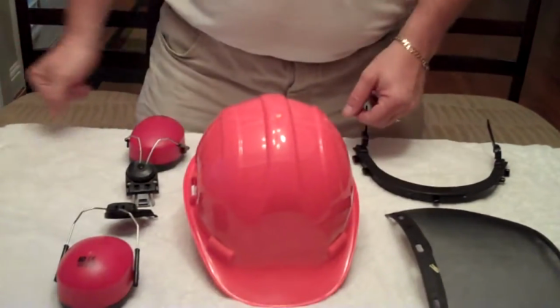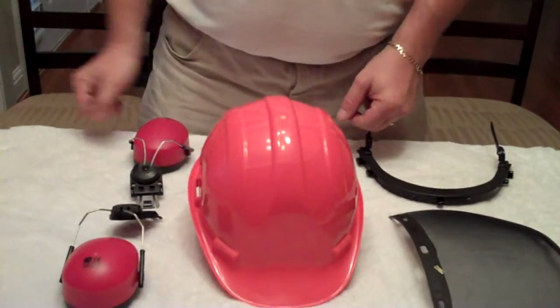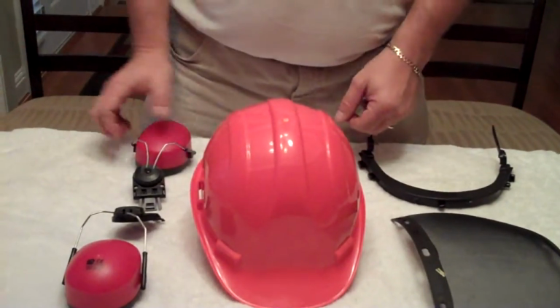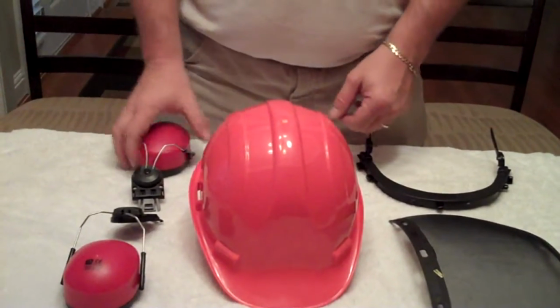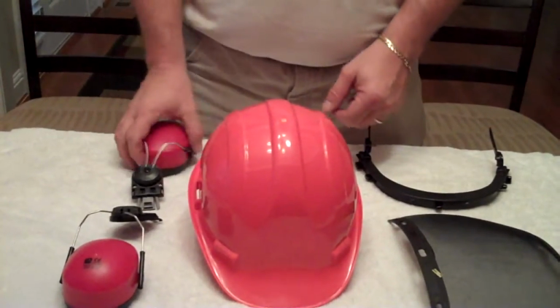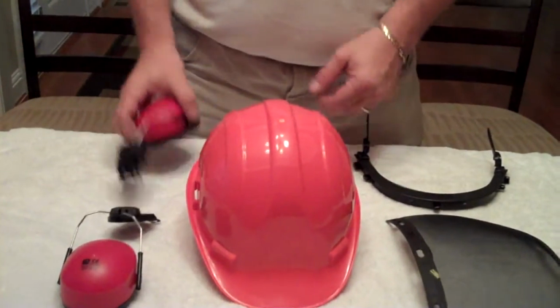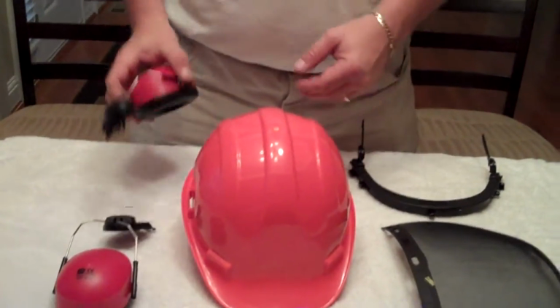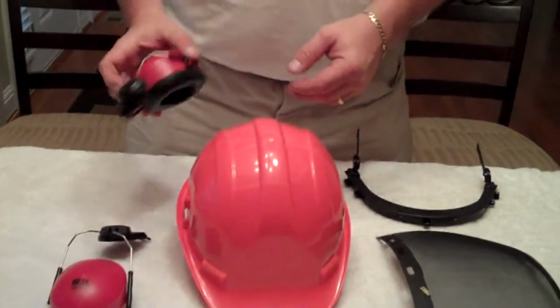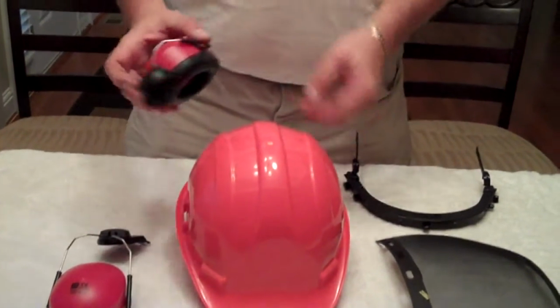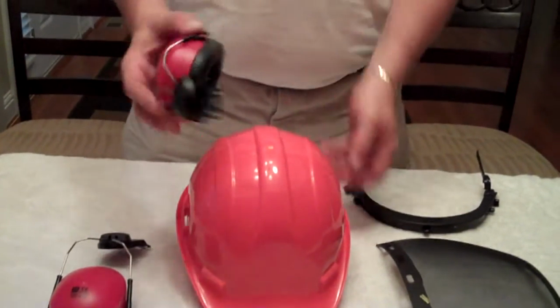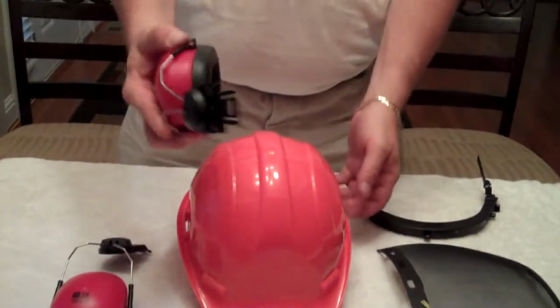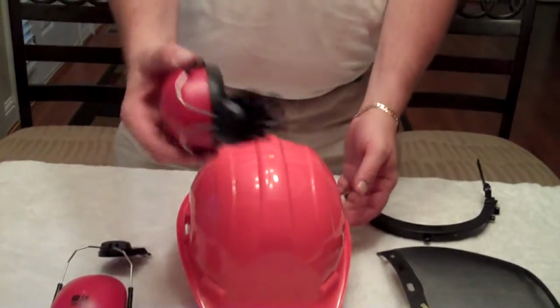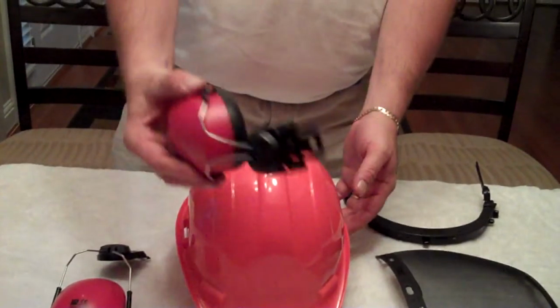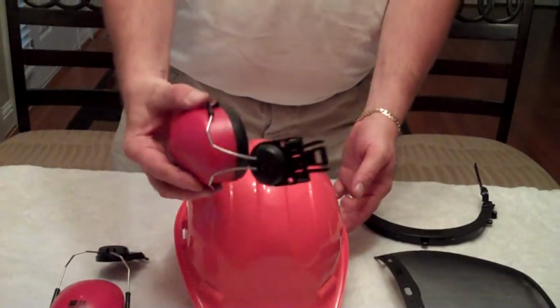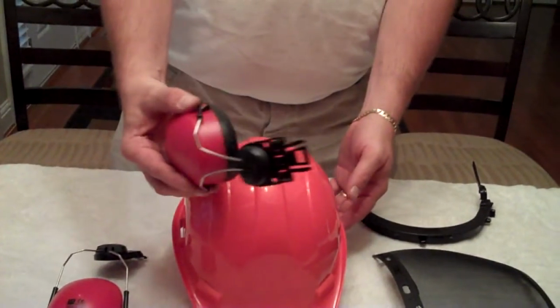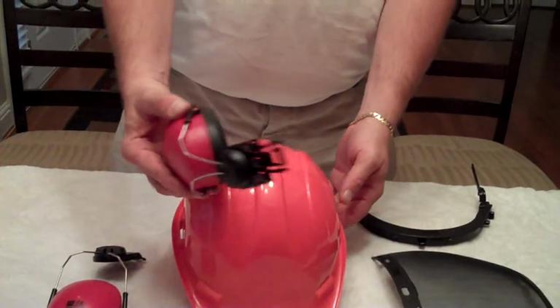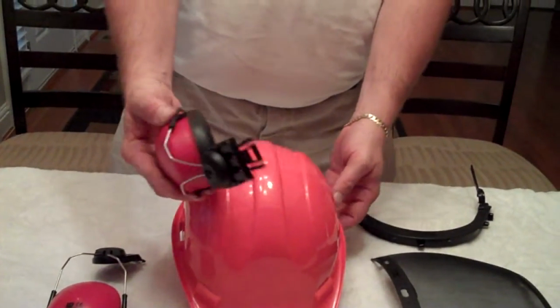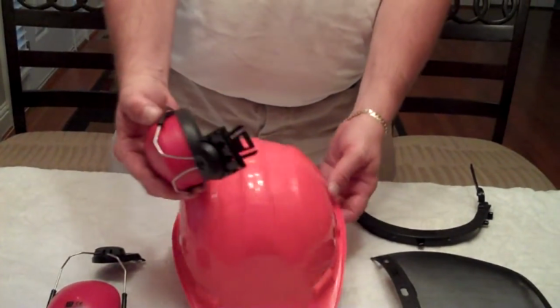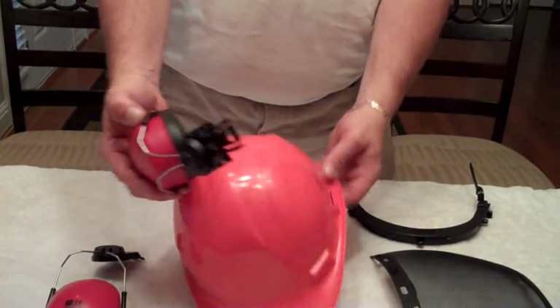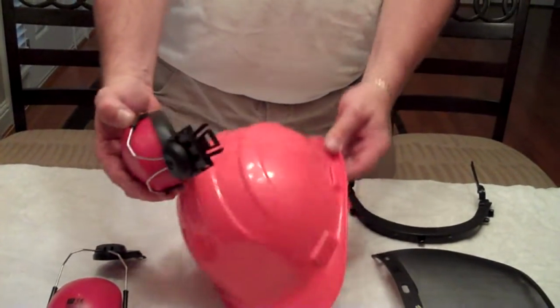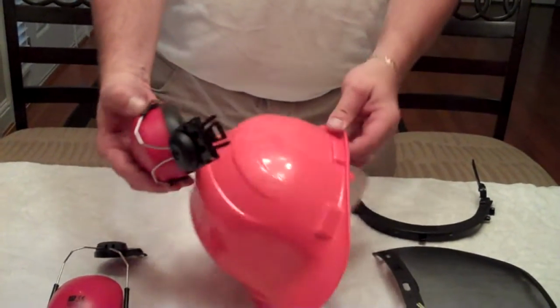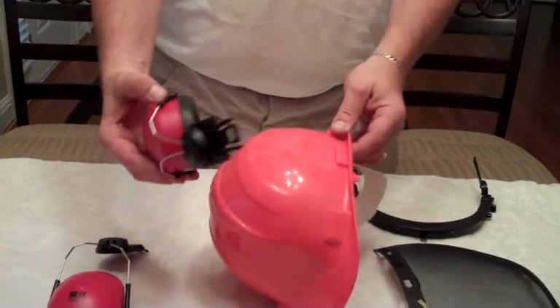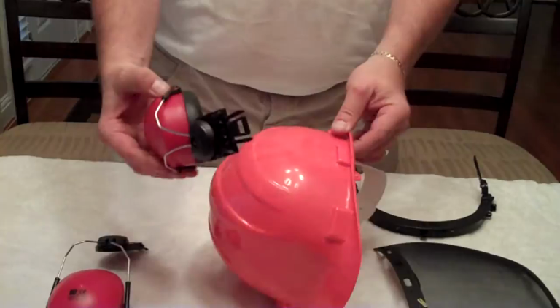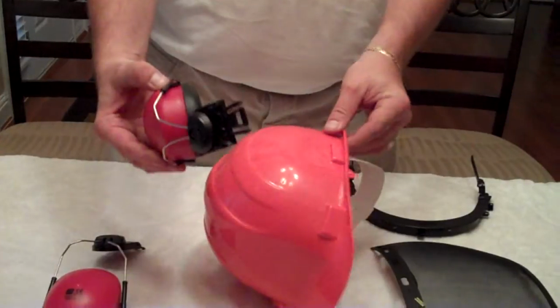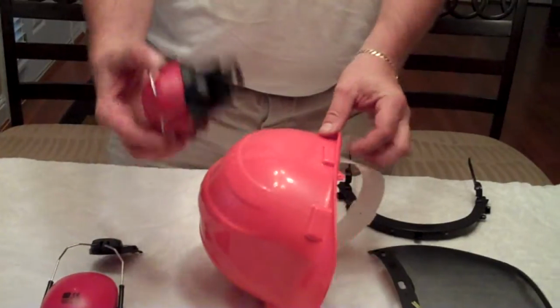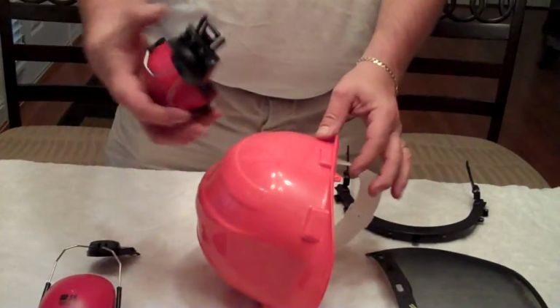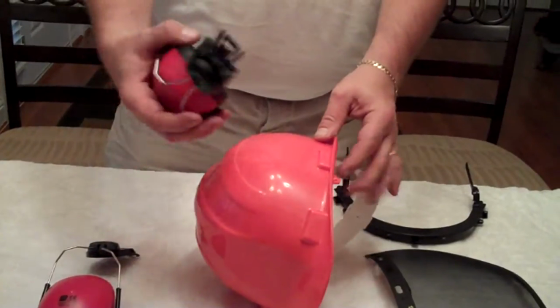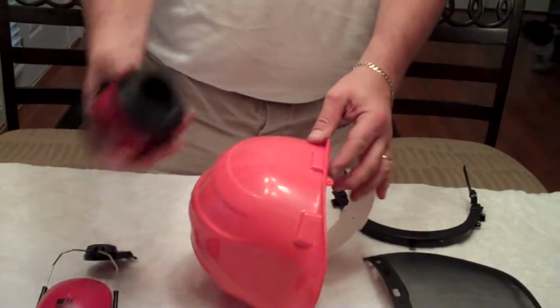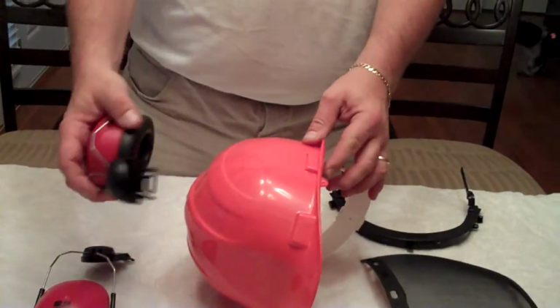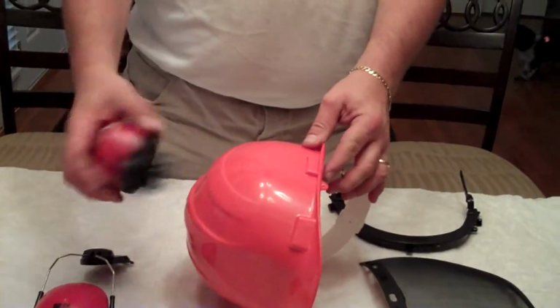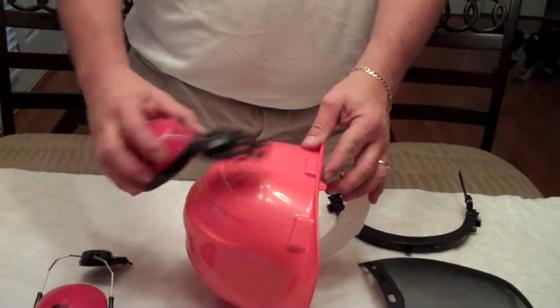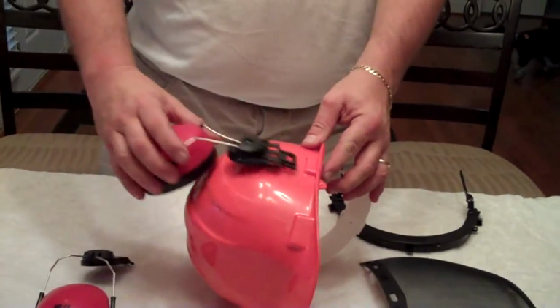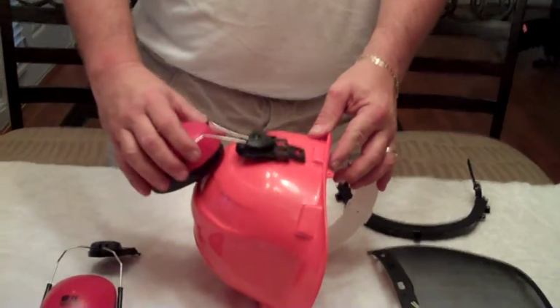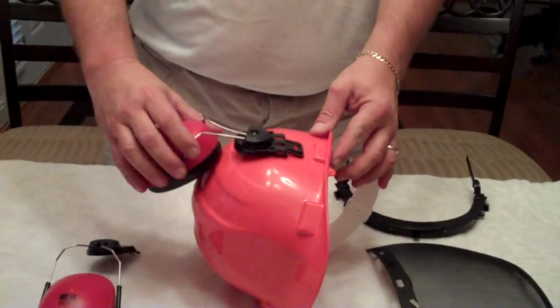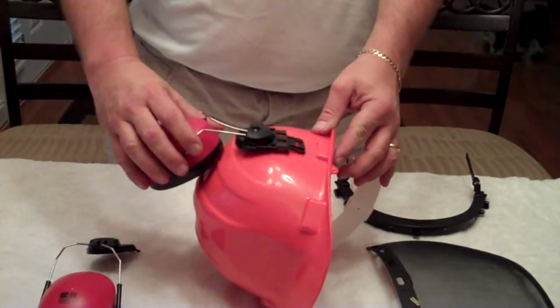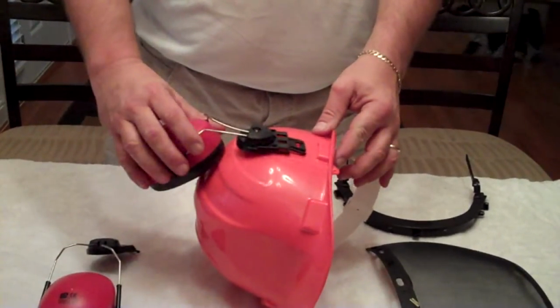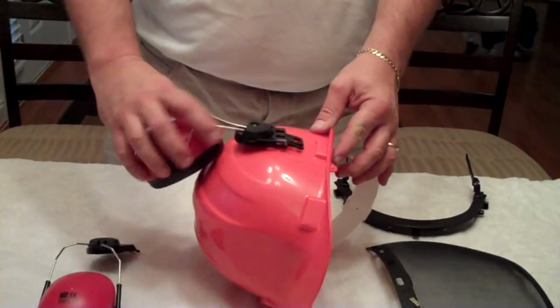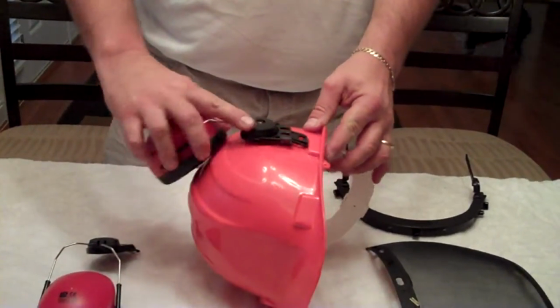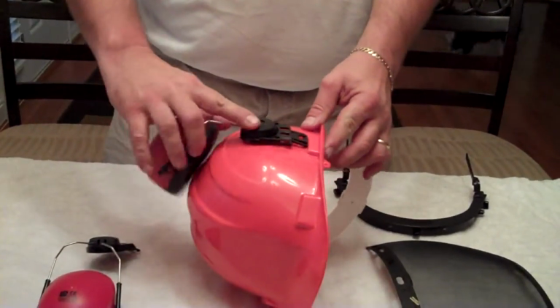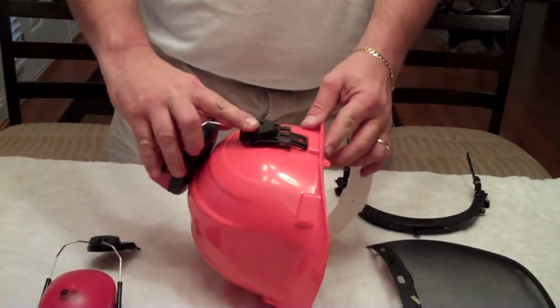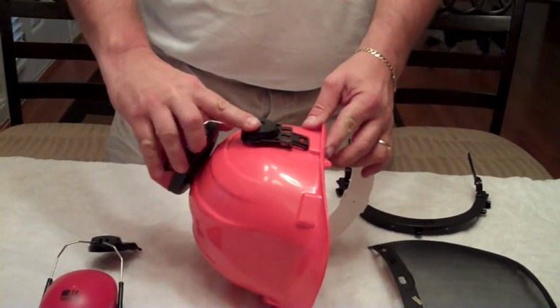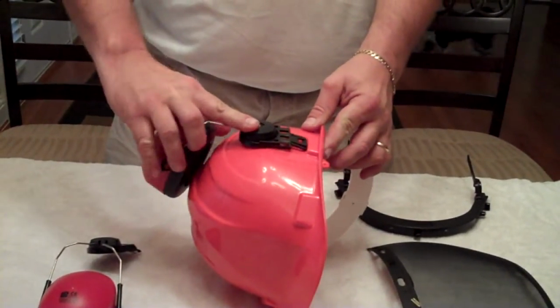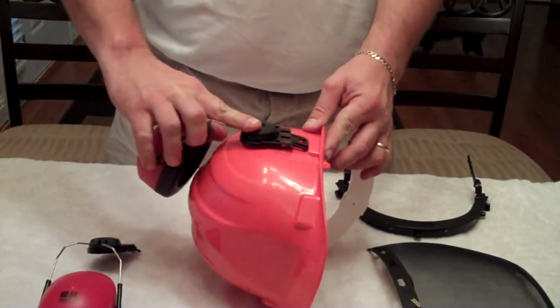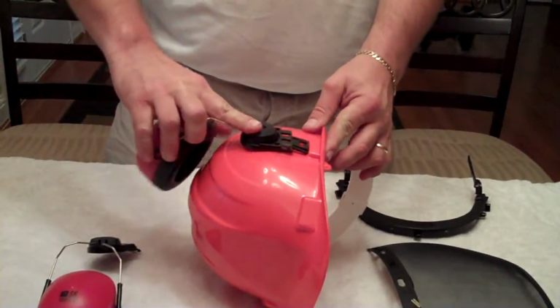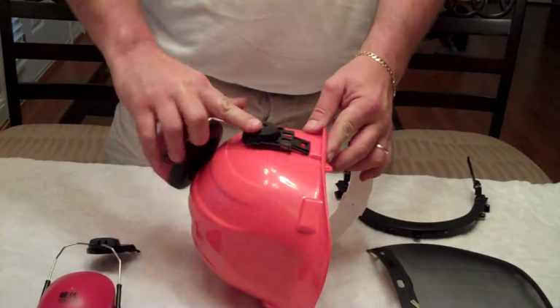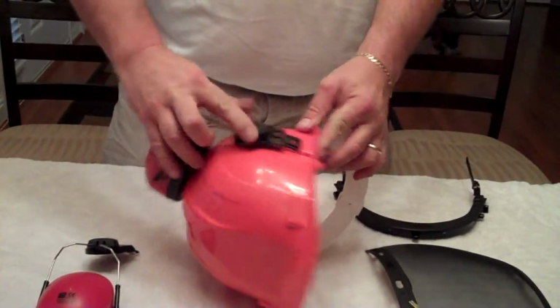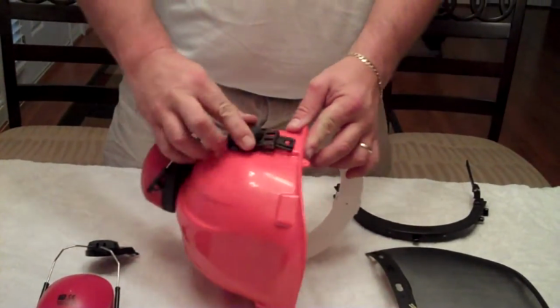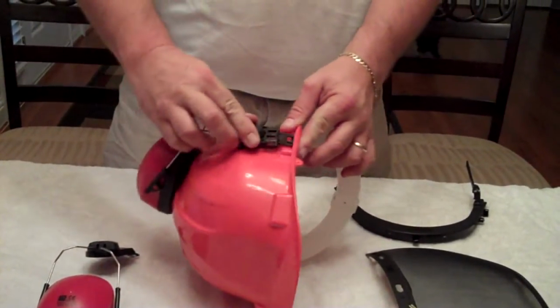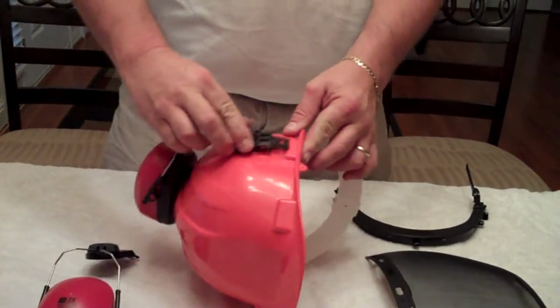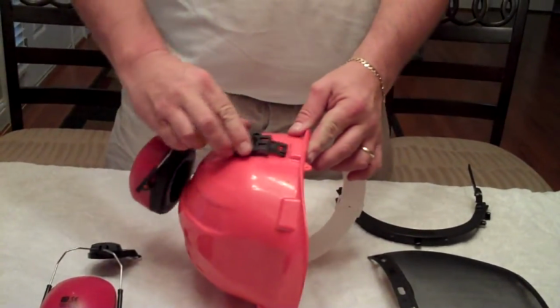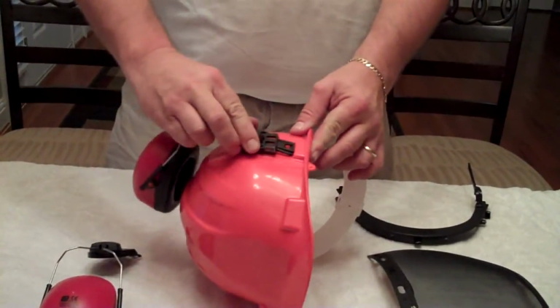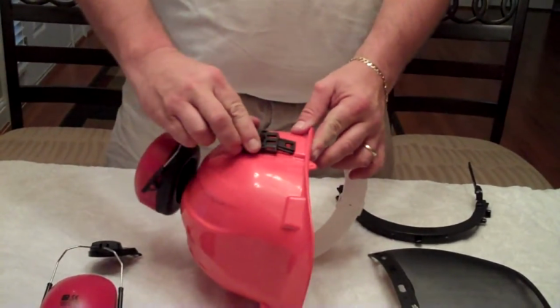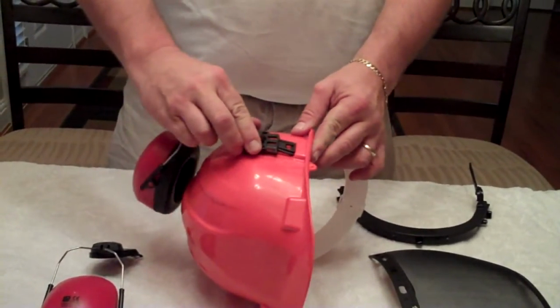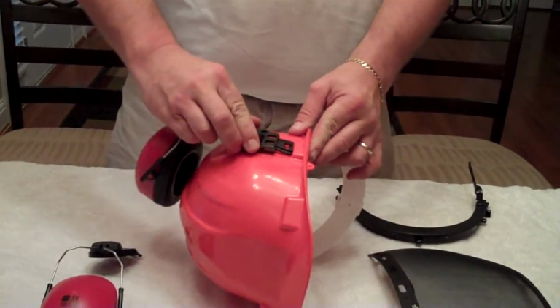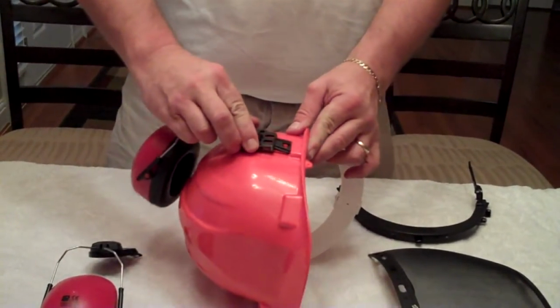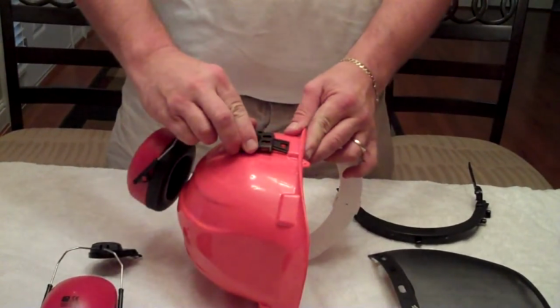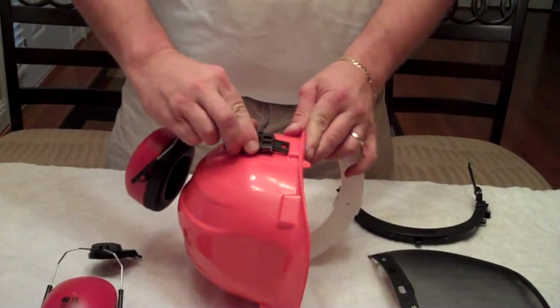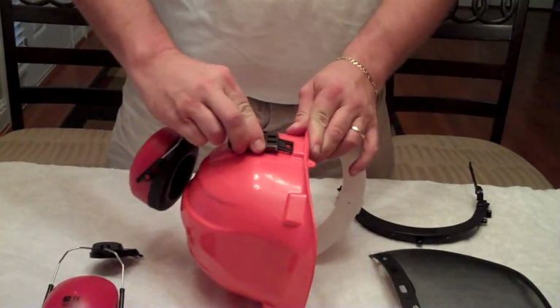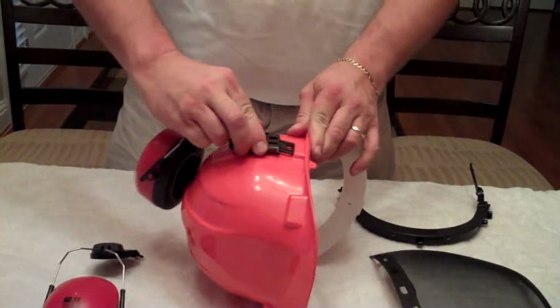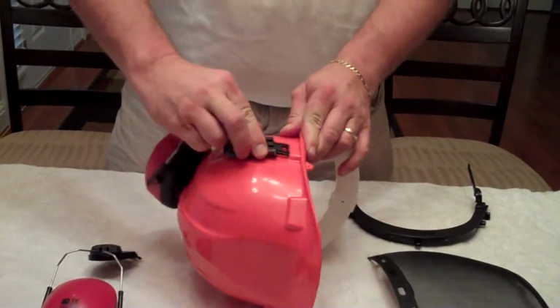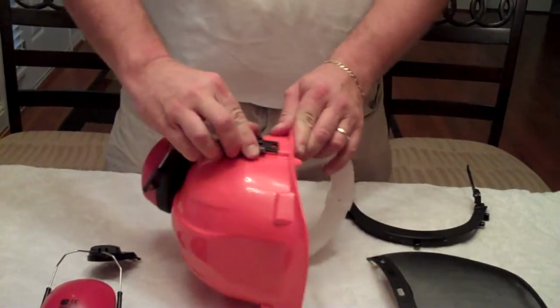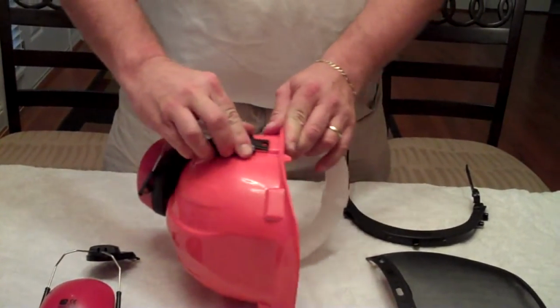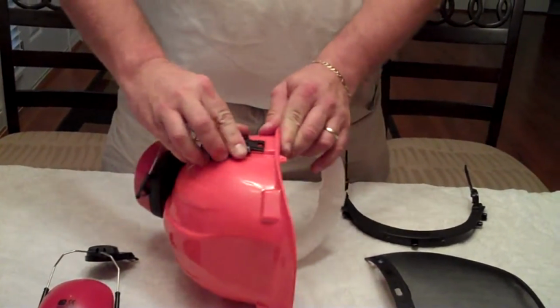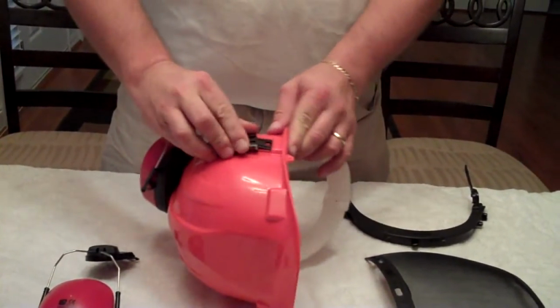Next, your hearing protection. Taking those from the top and just snapping them in.